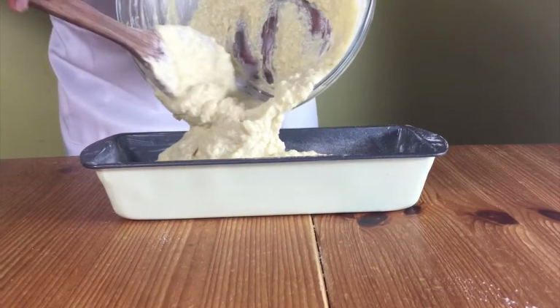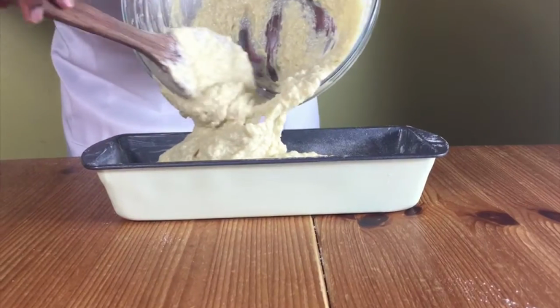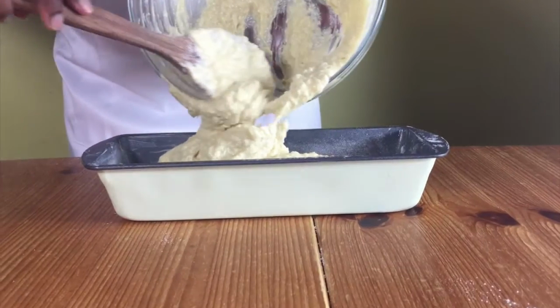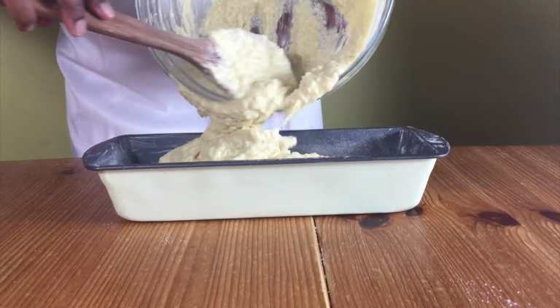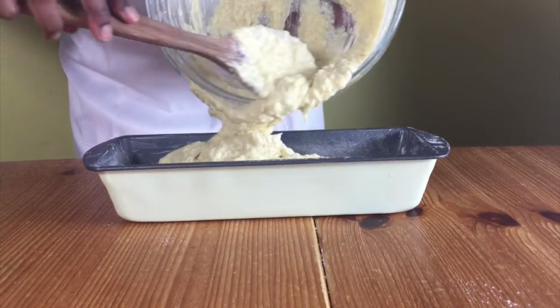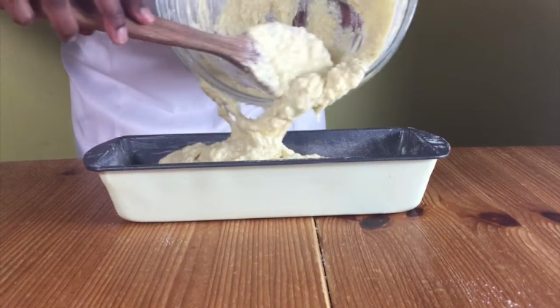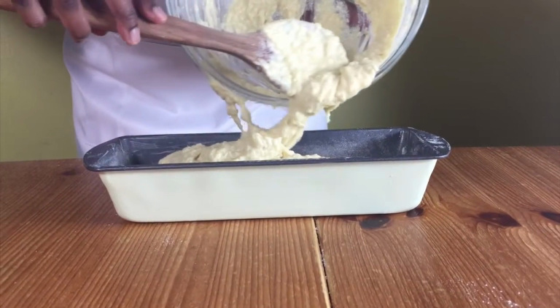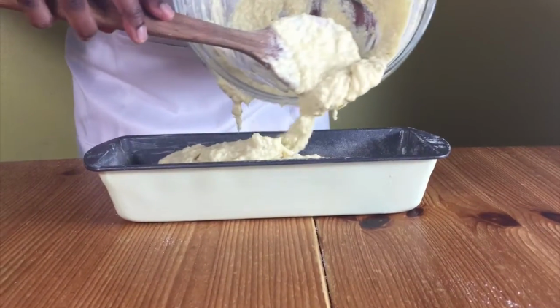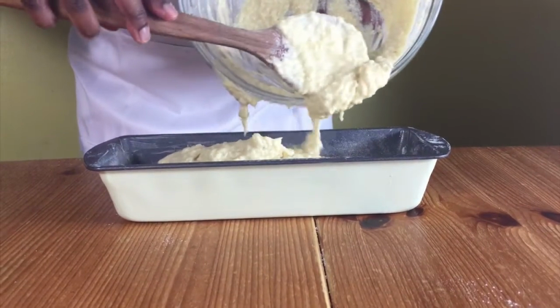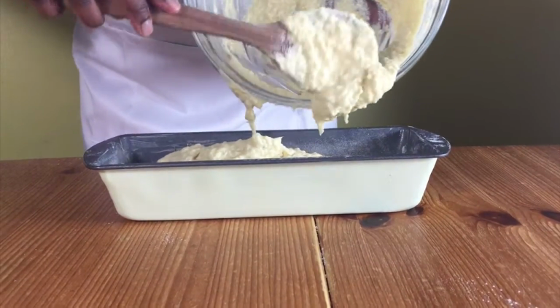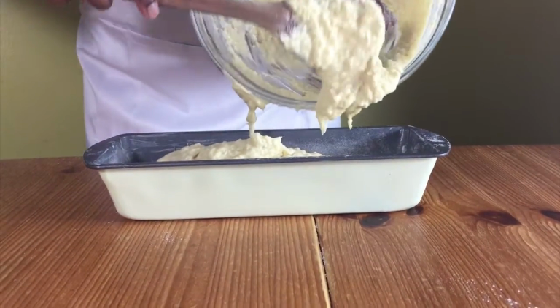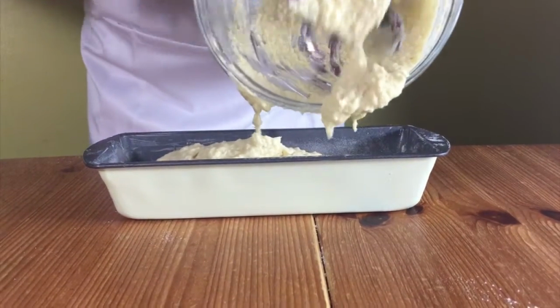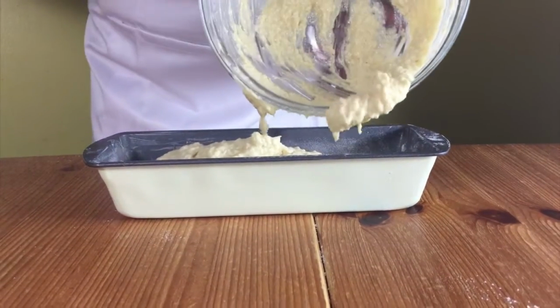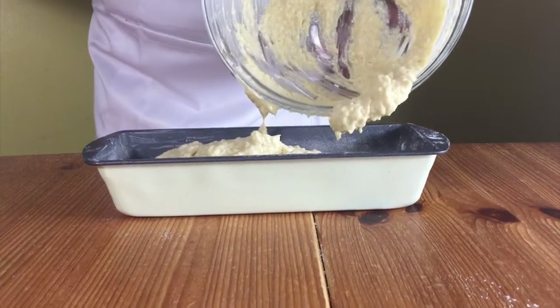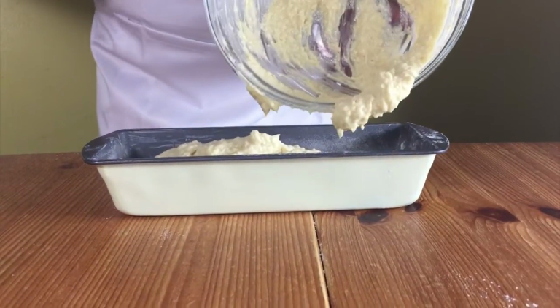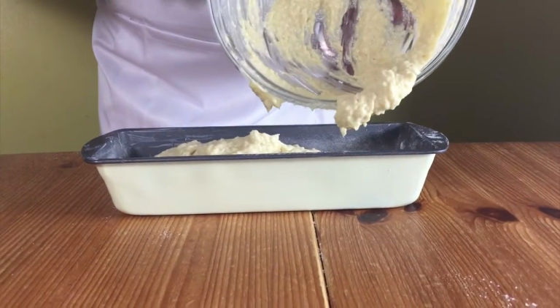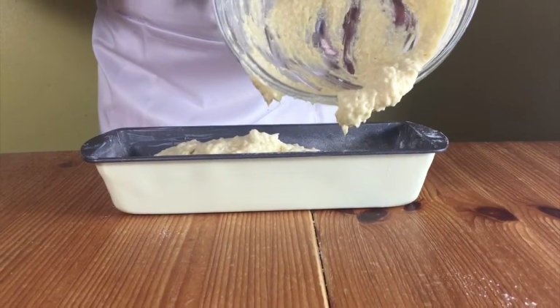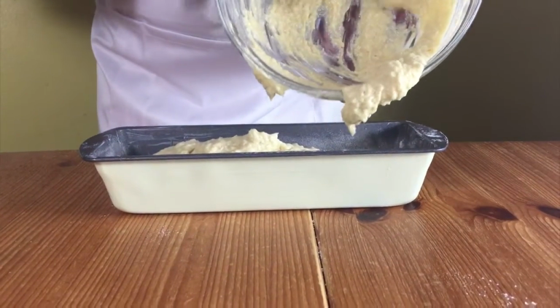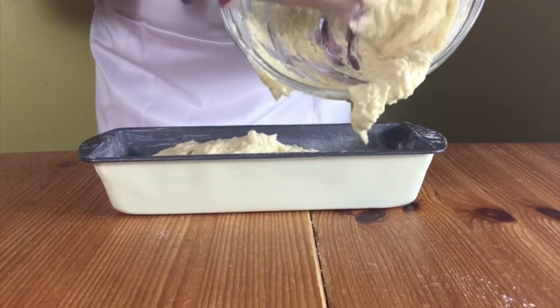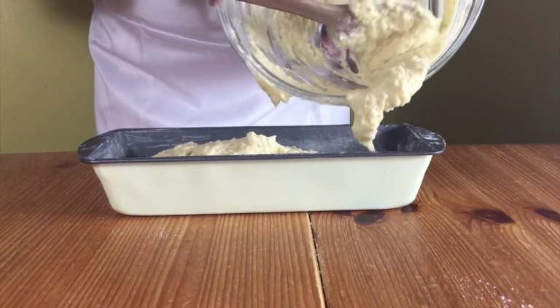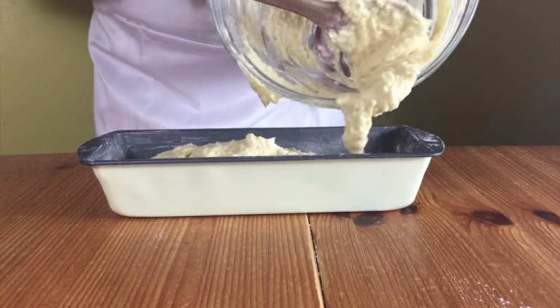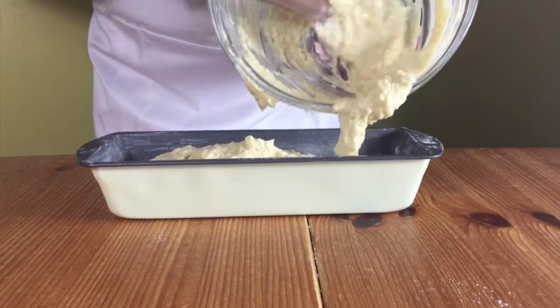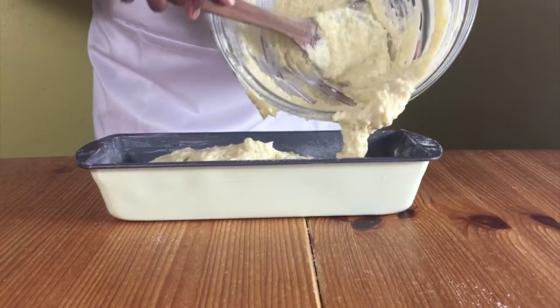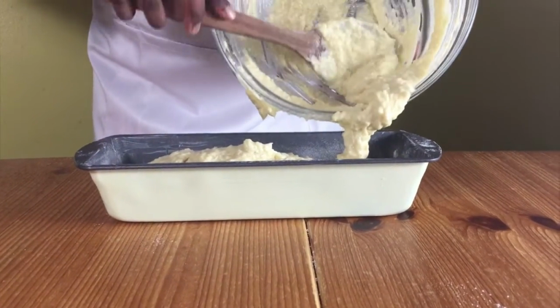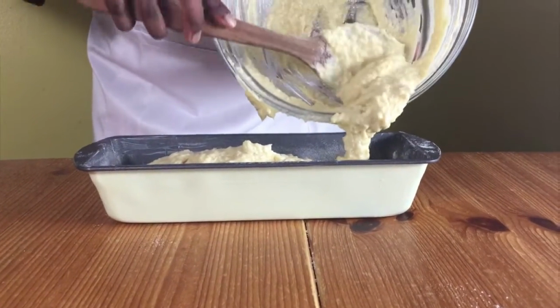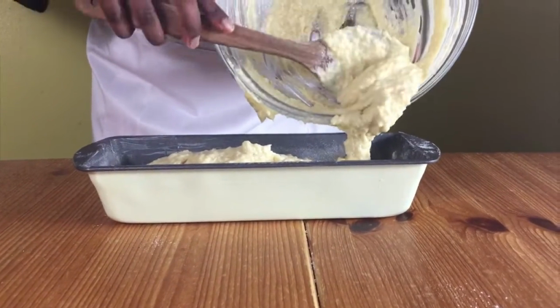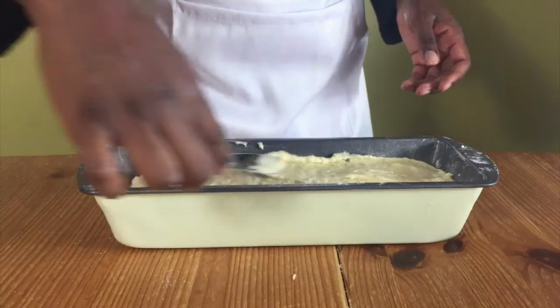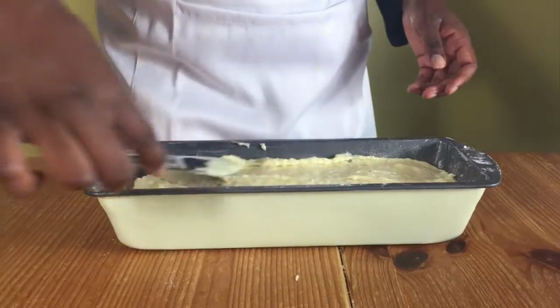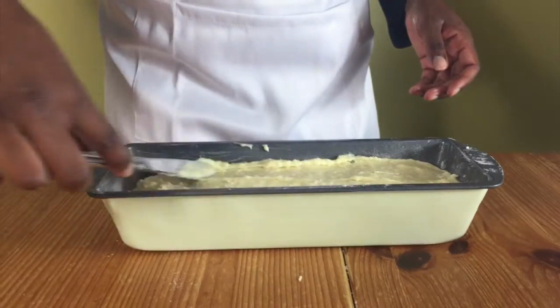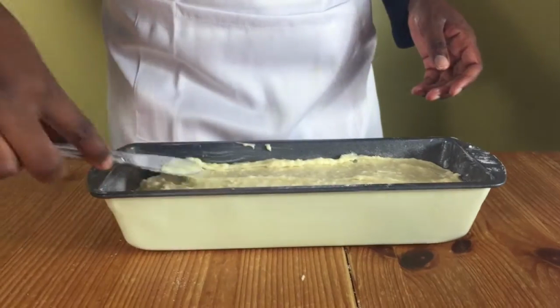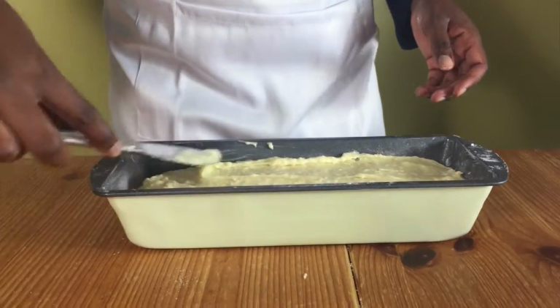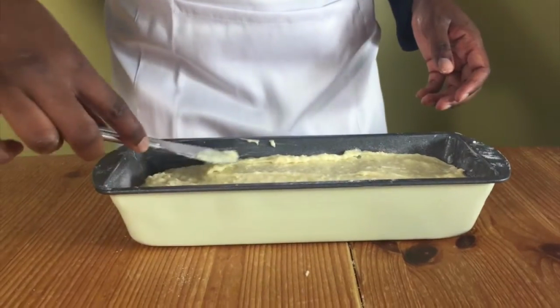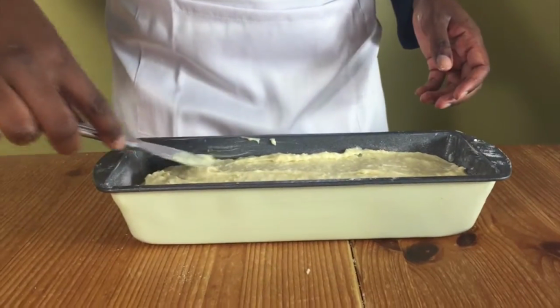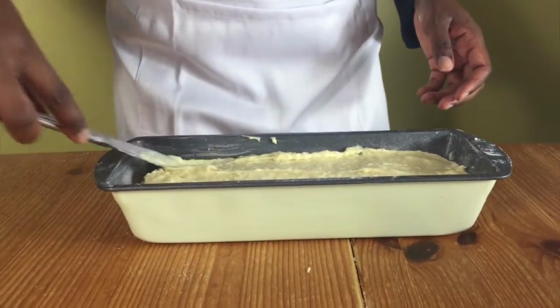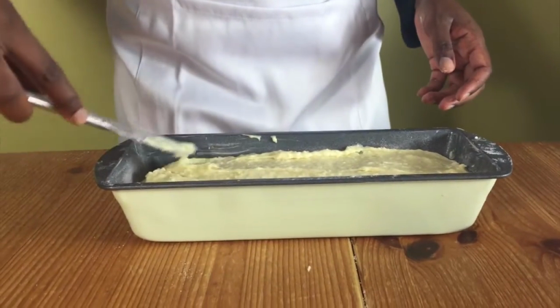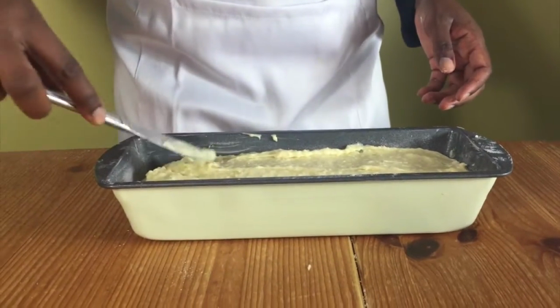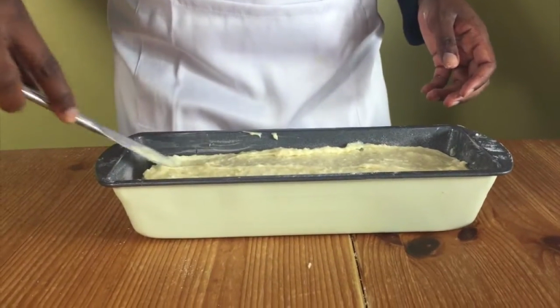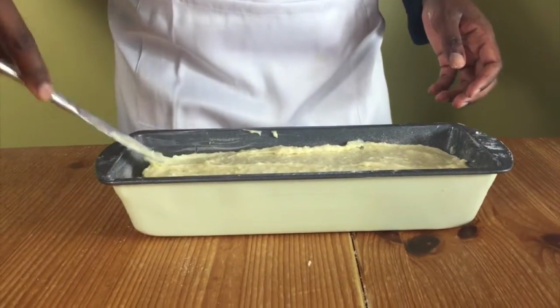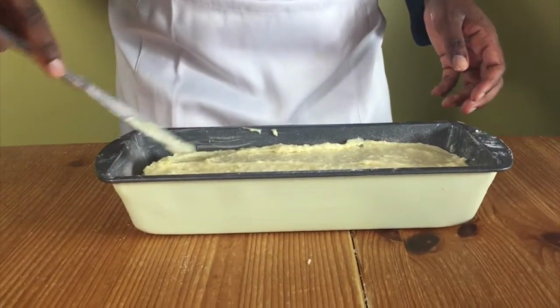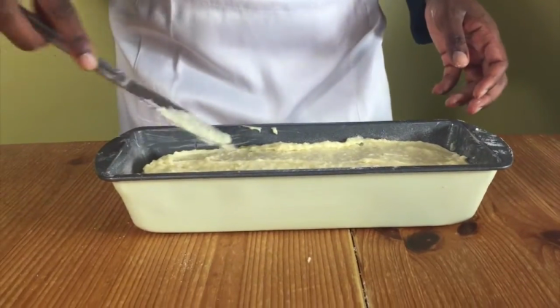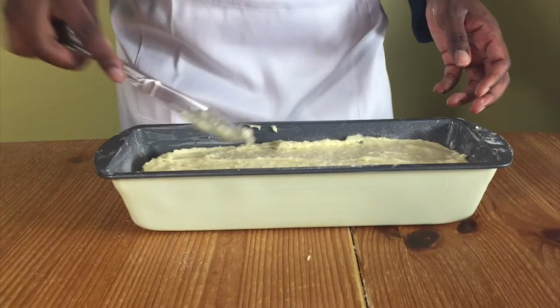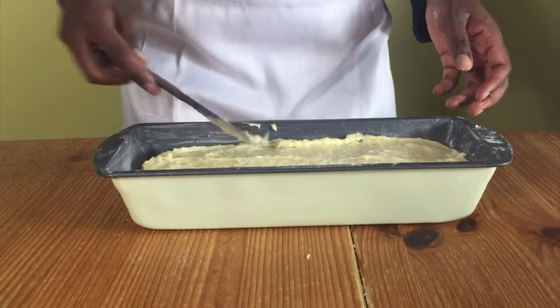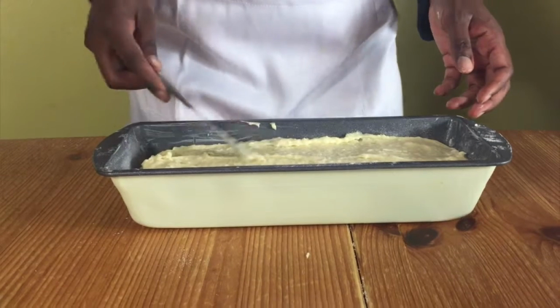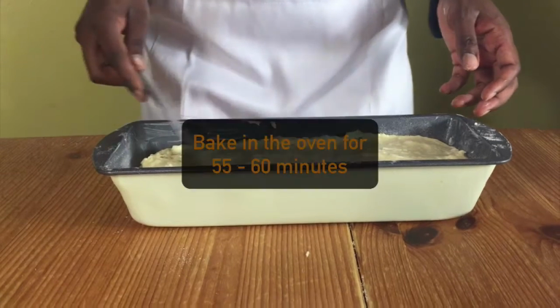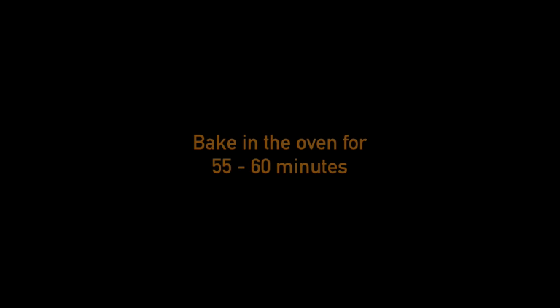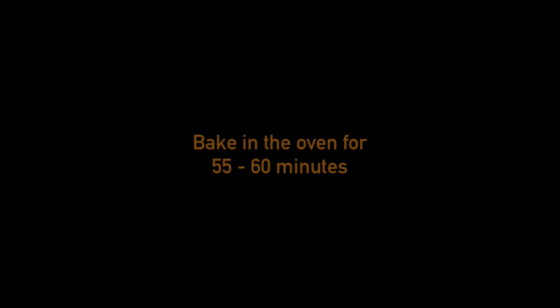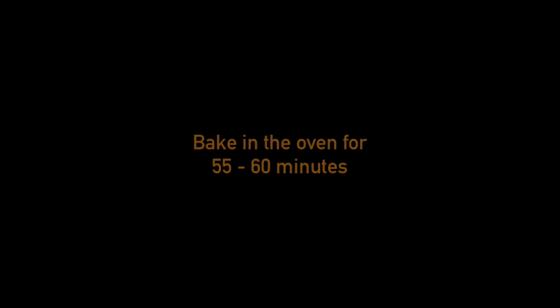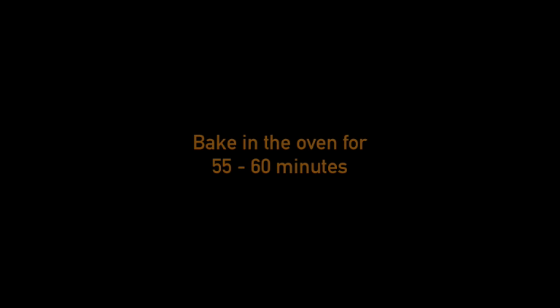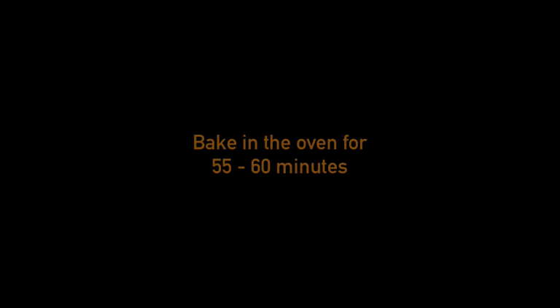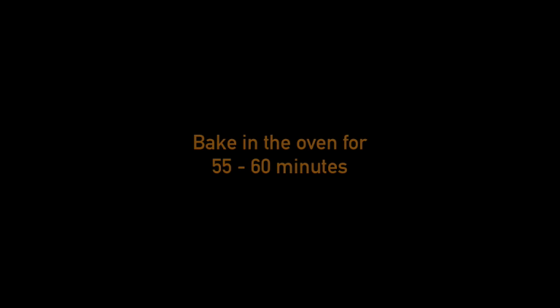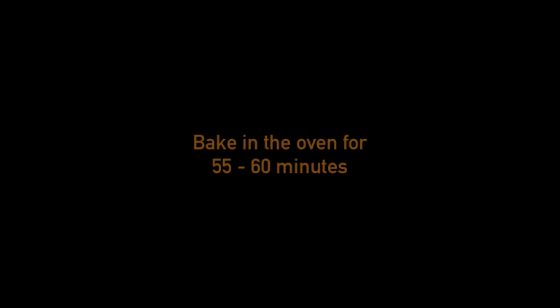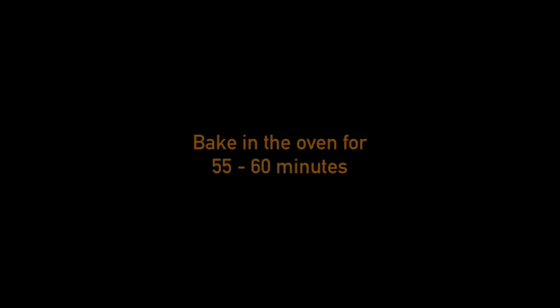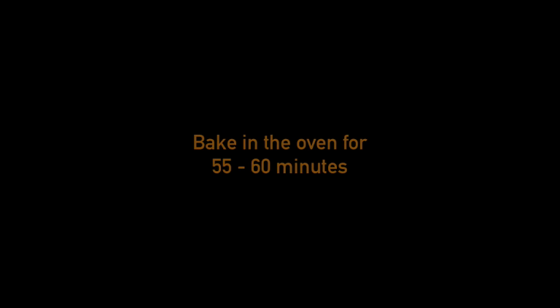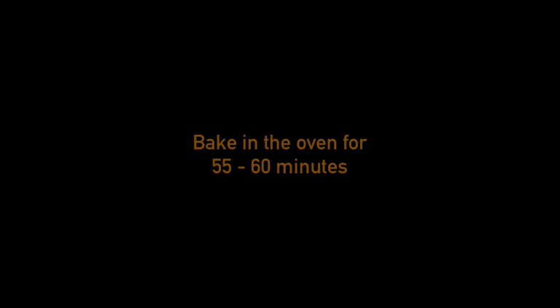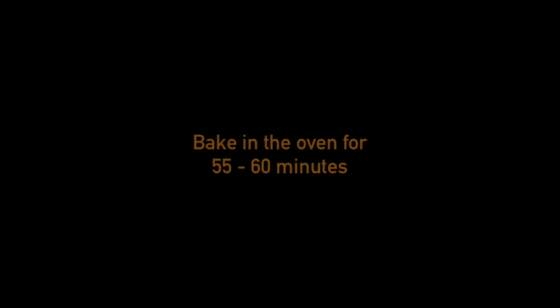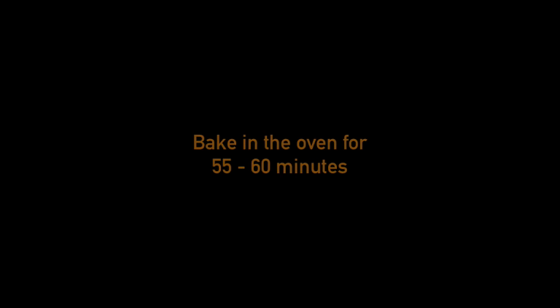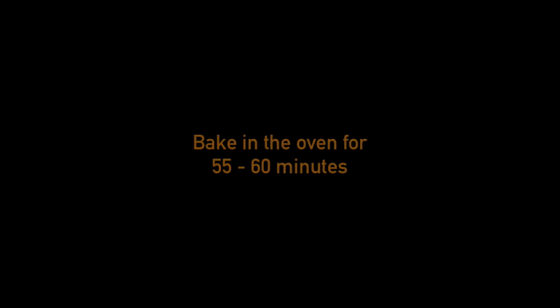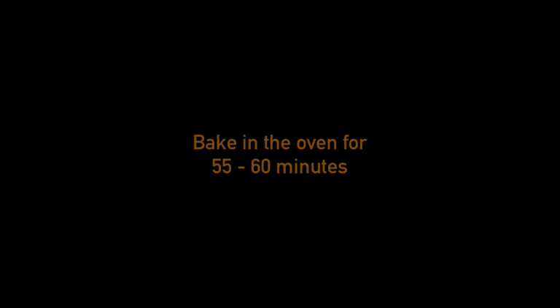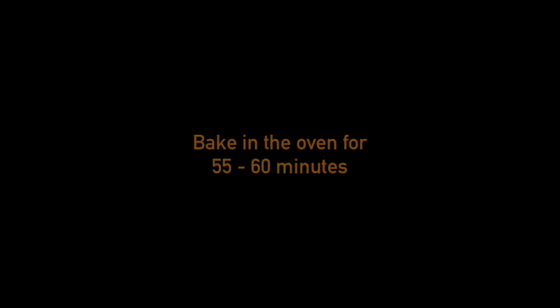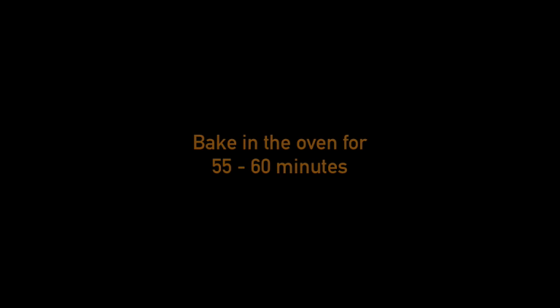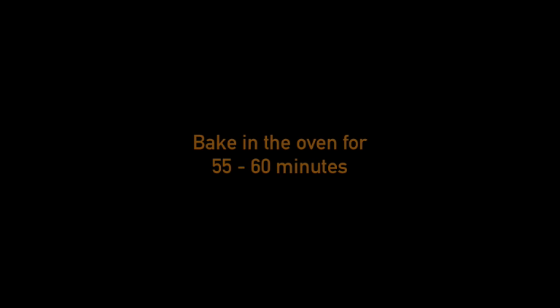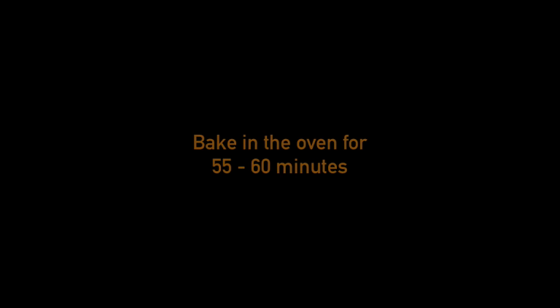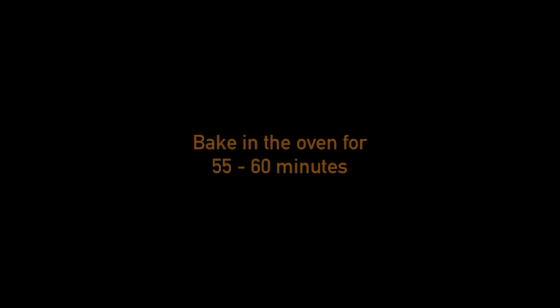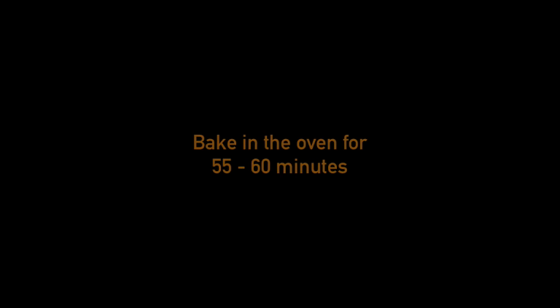Pour the mixture into the prepared baking tin and level it with a knife. Bake in the oven for 55 to 60 minutes.